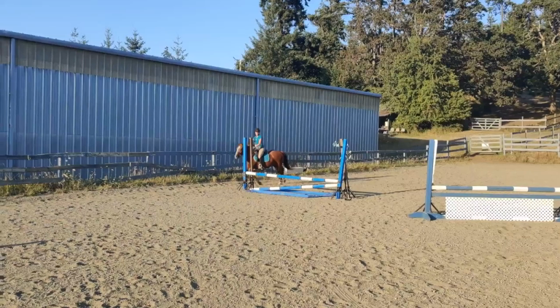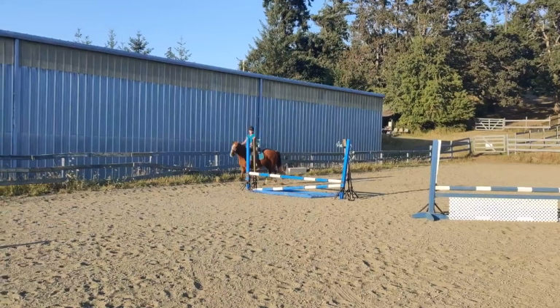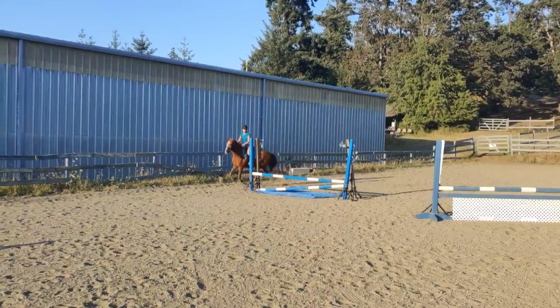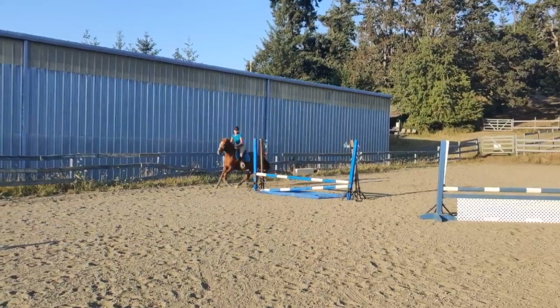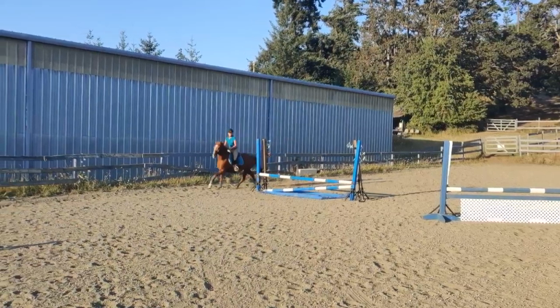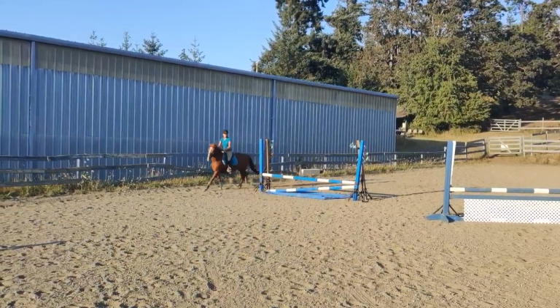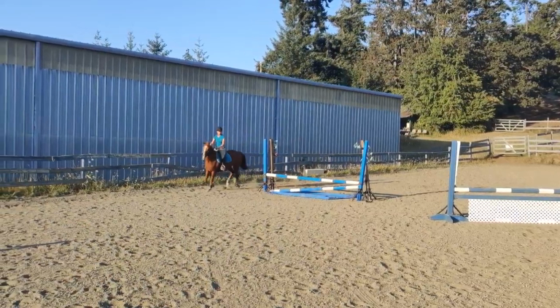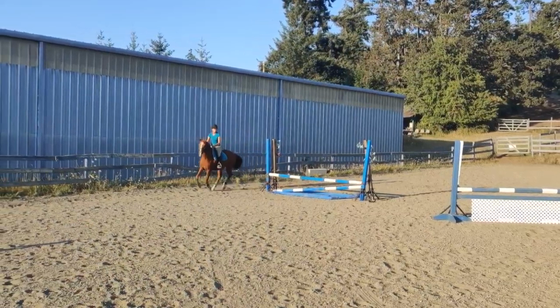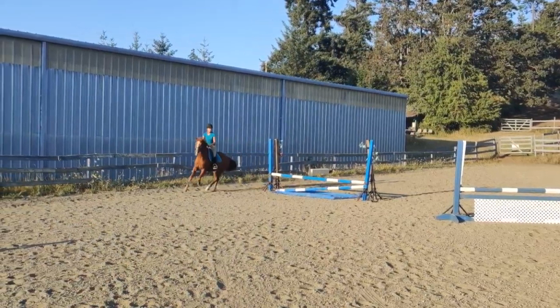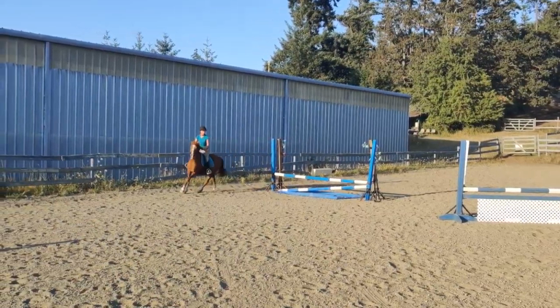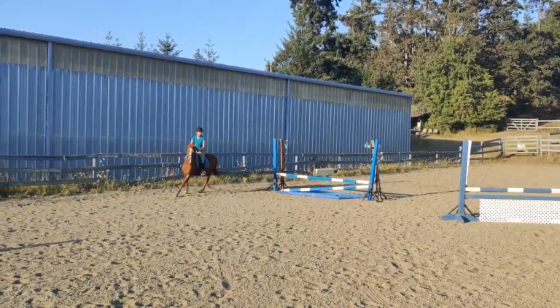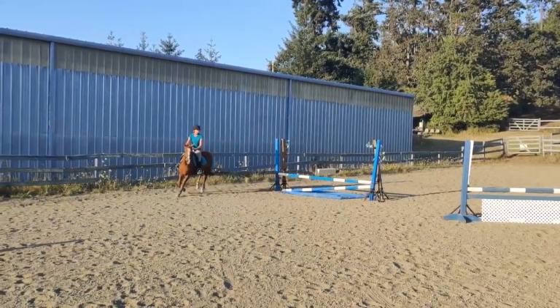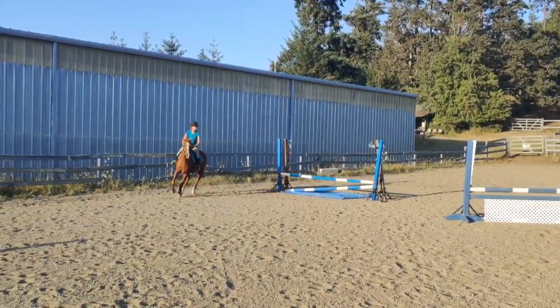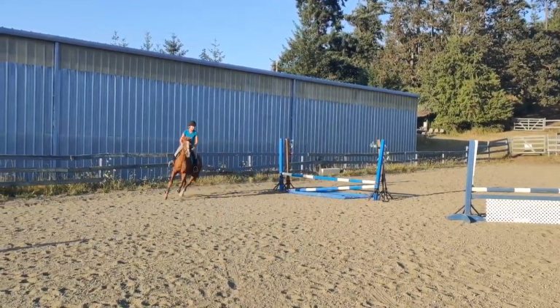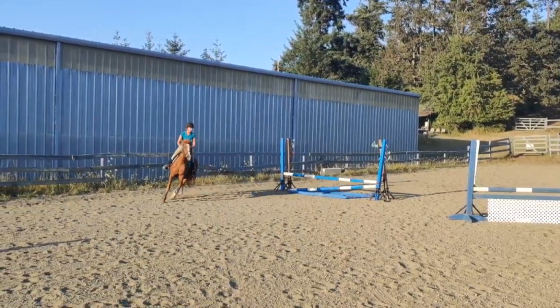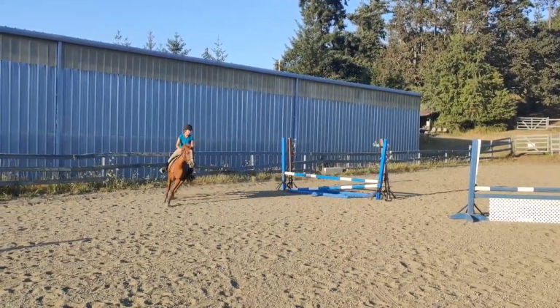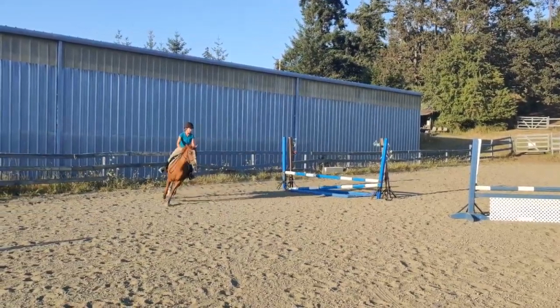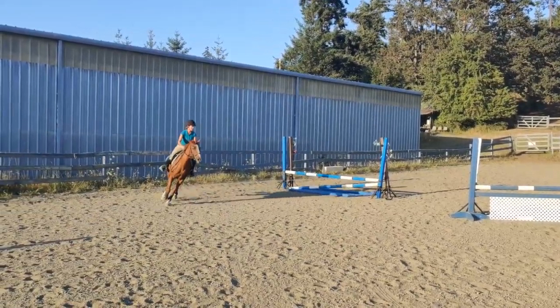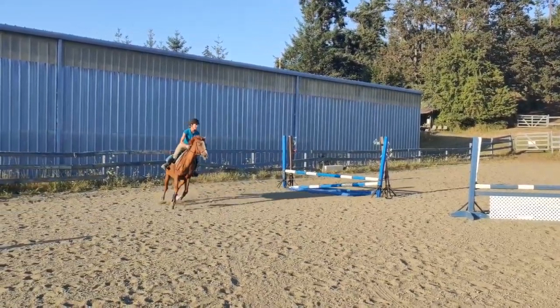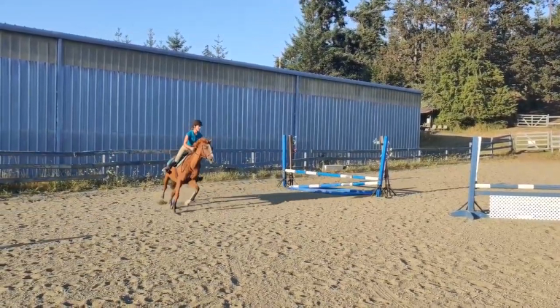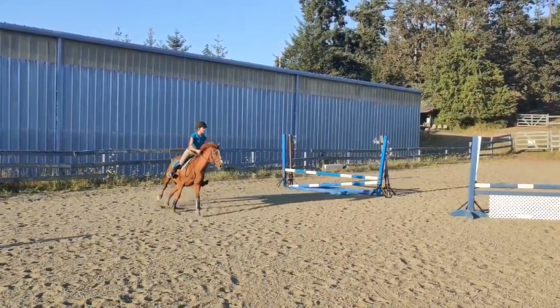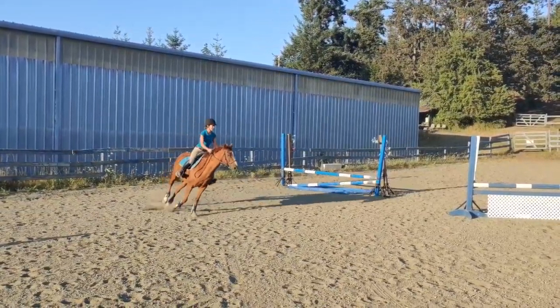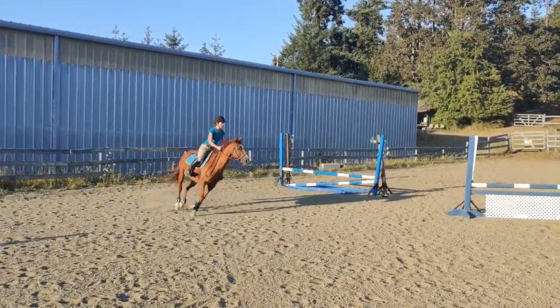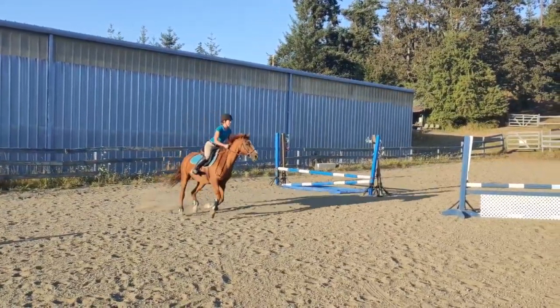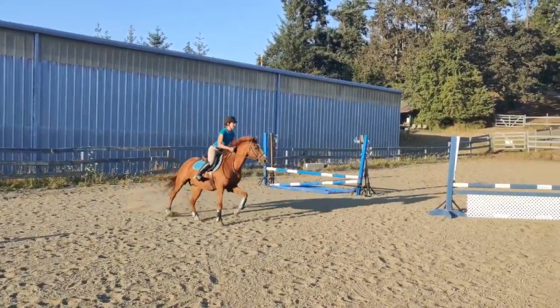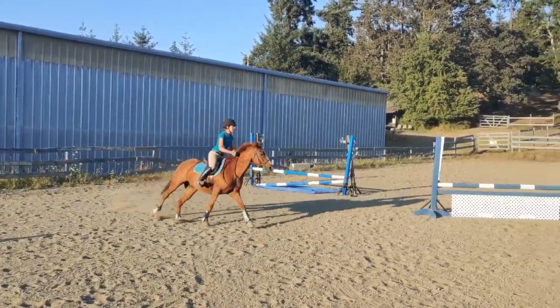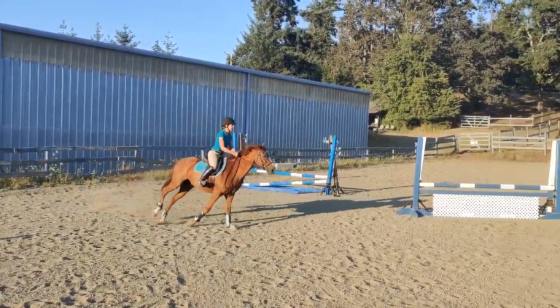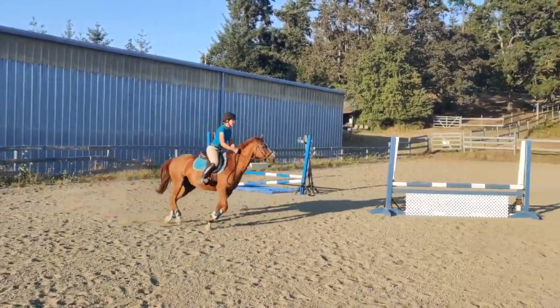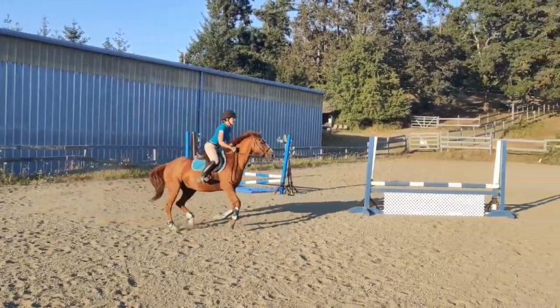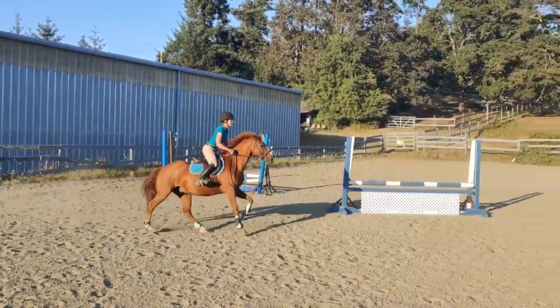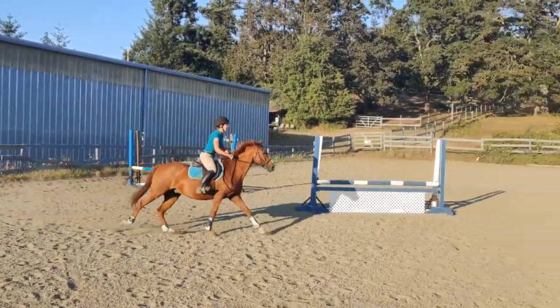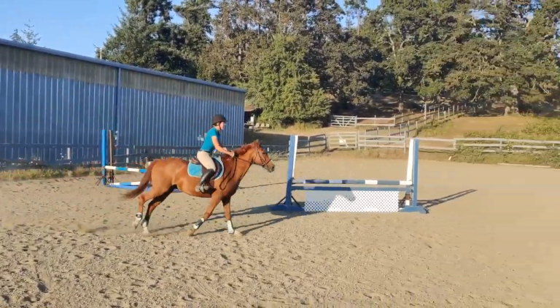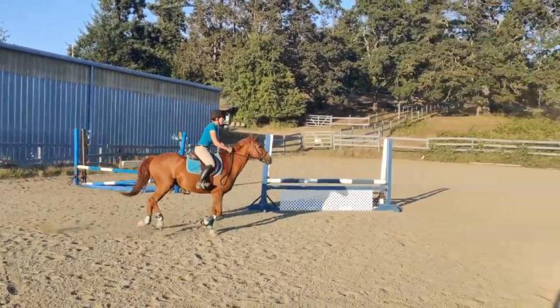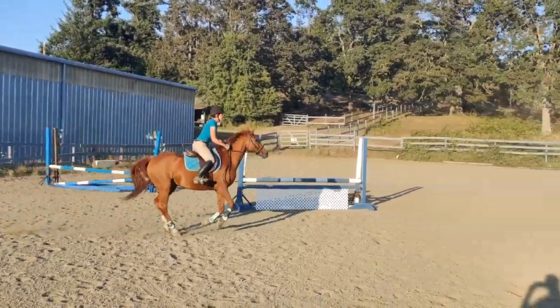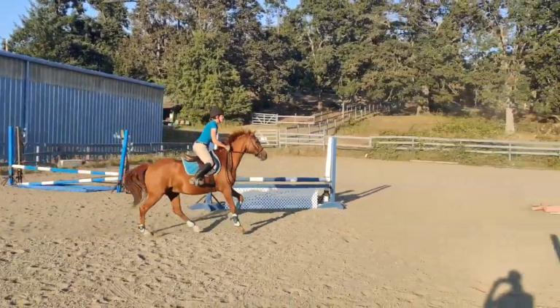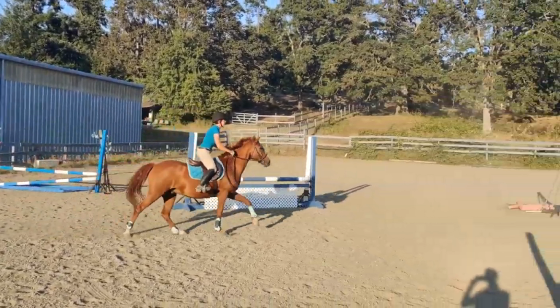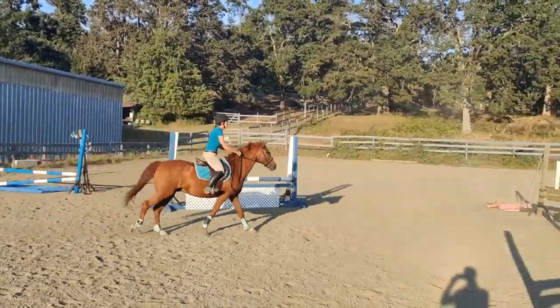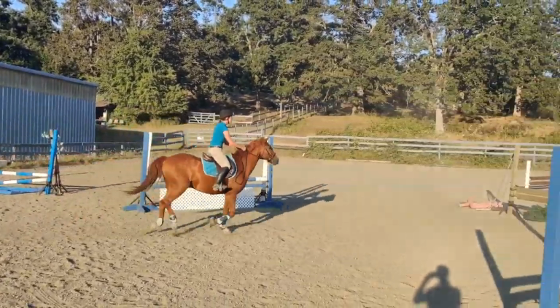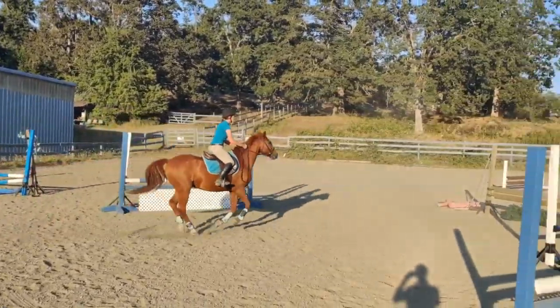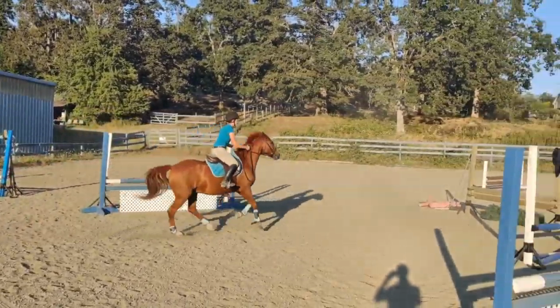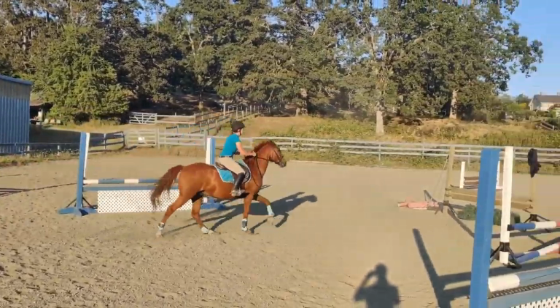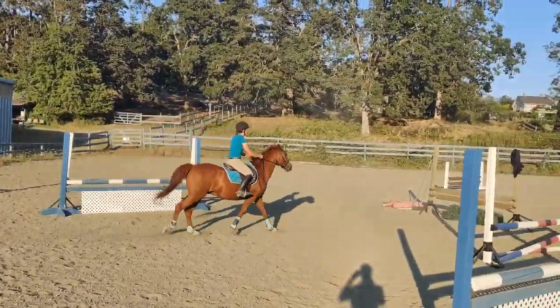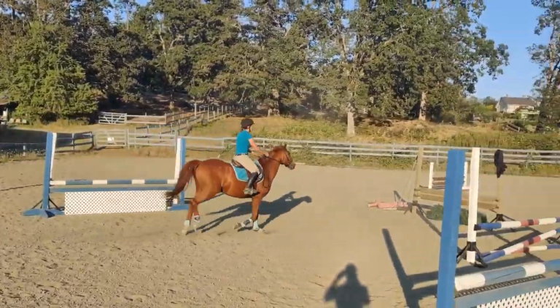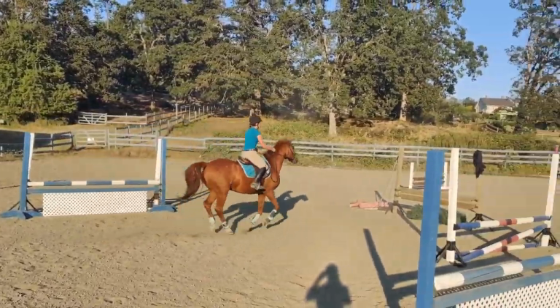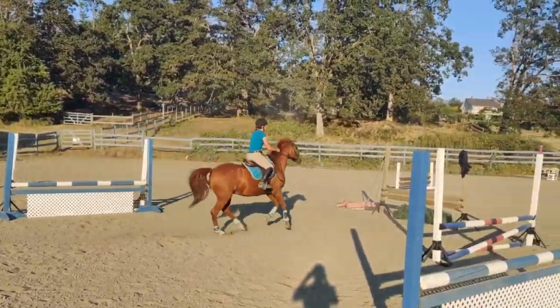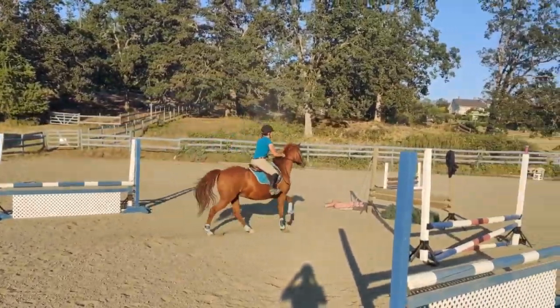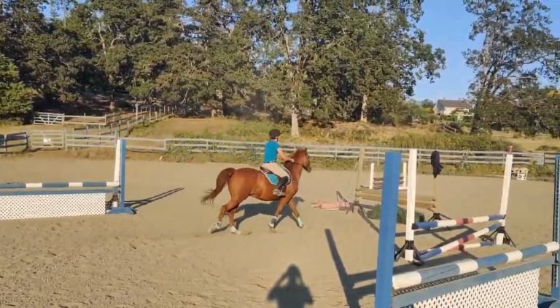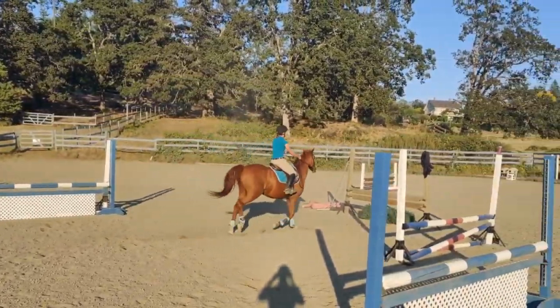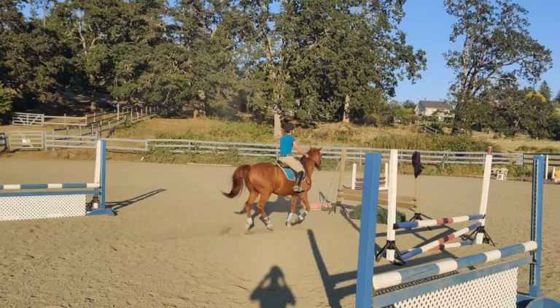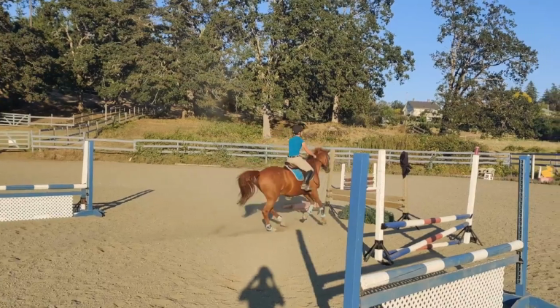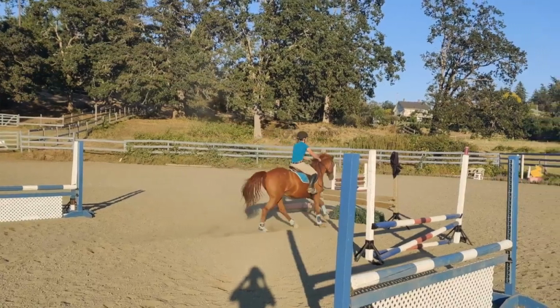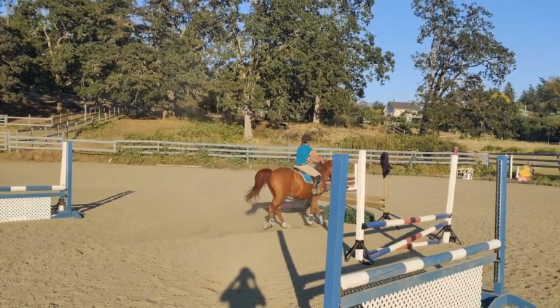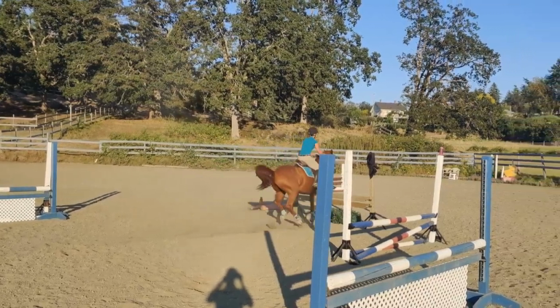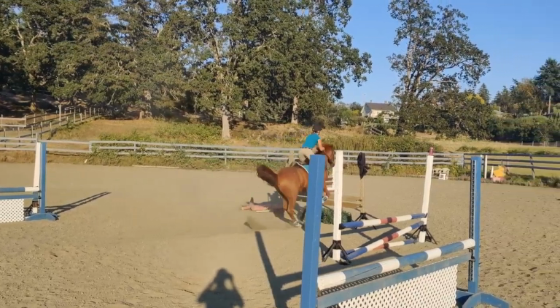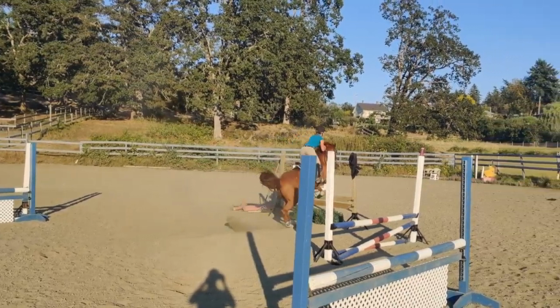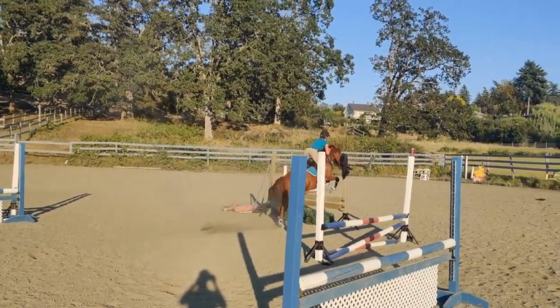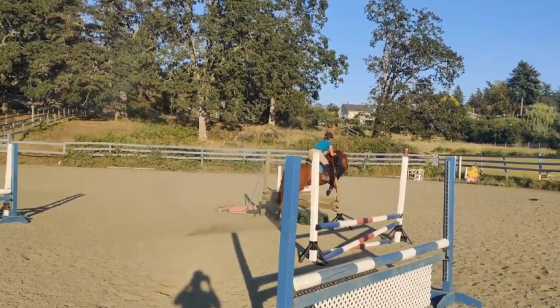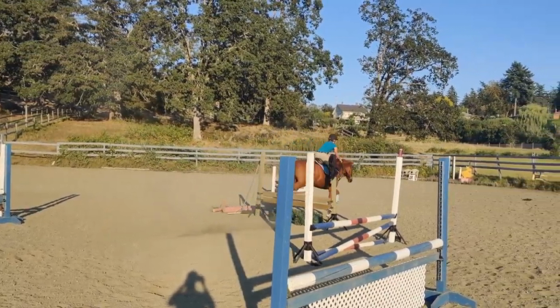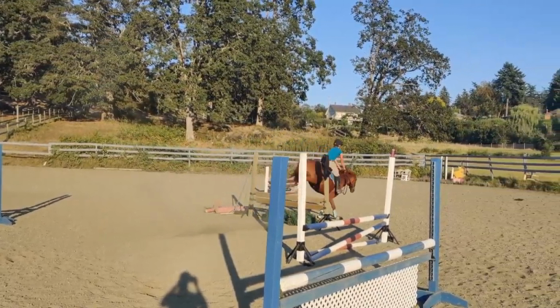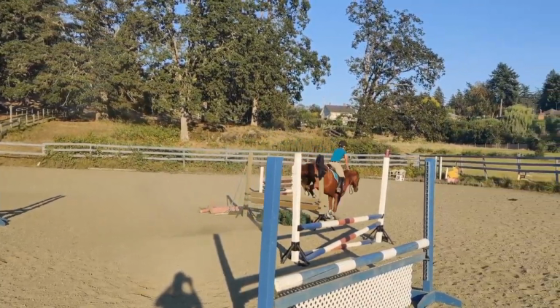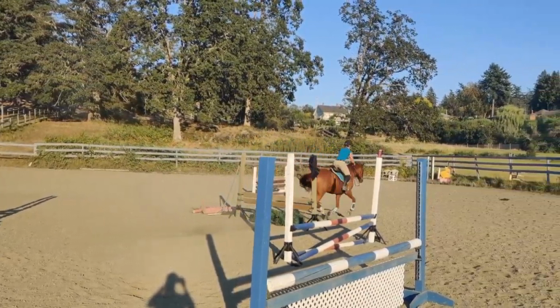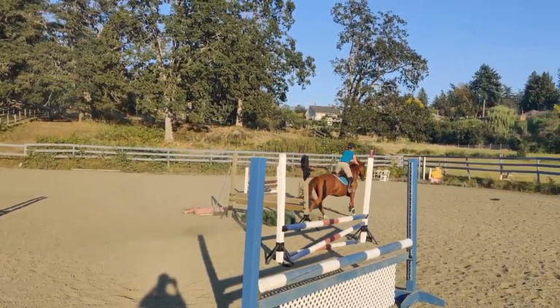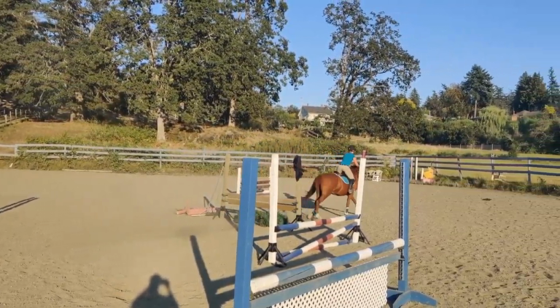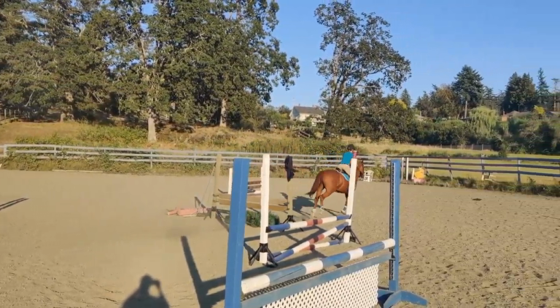That's where you just let go. Let go and kick. Let go. Come on, kick. That's it.